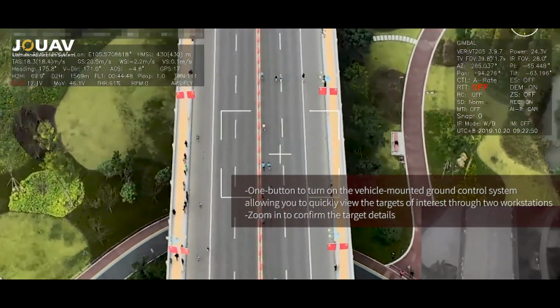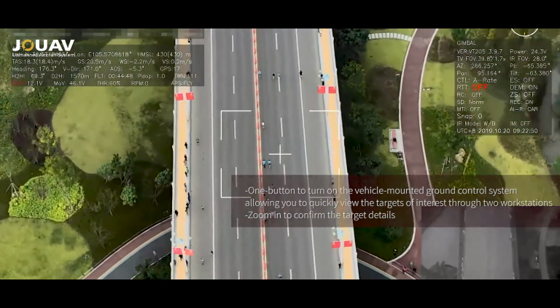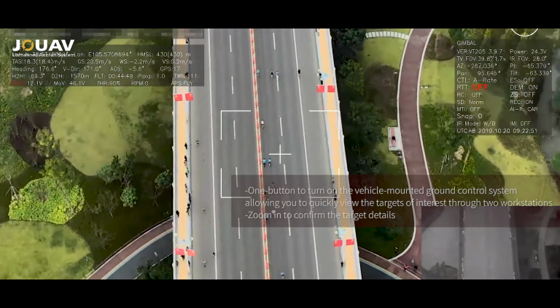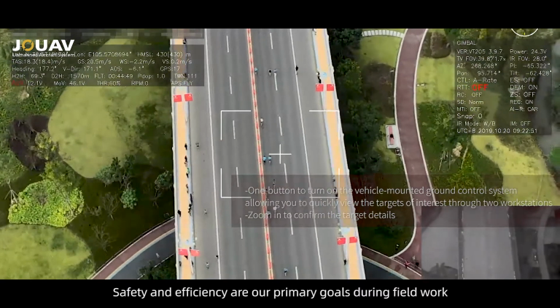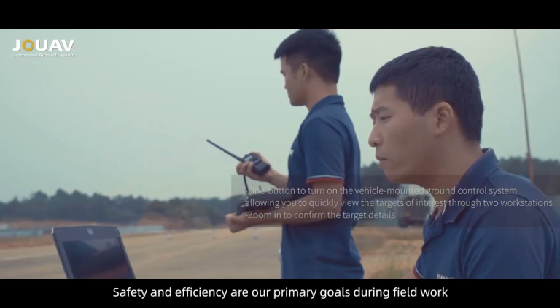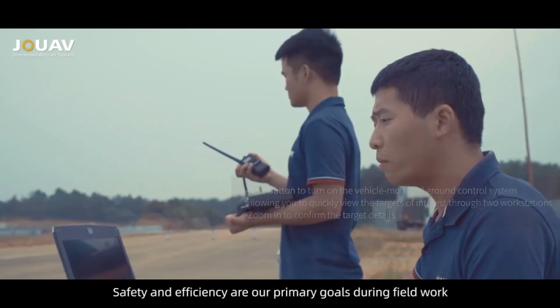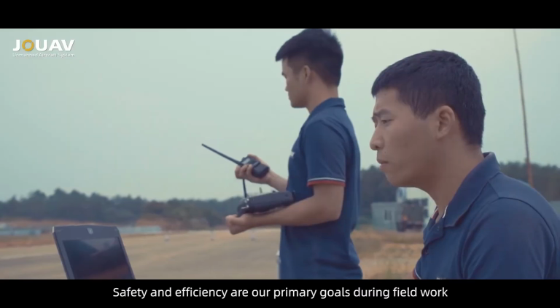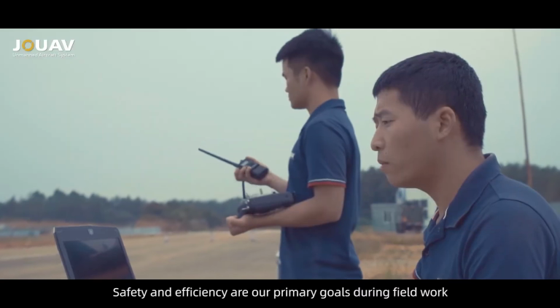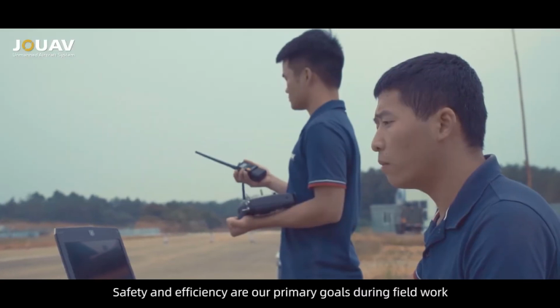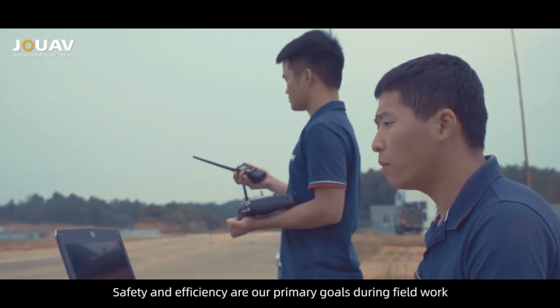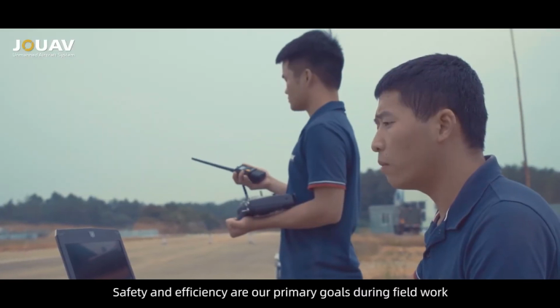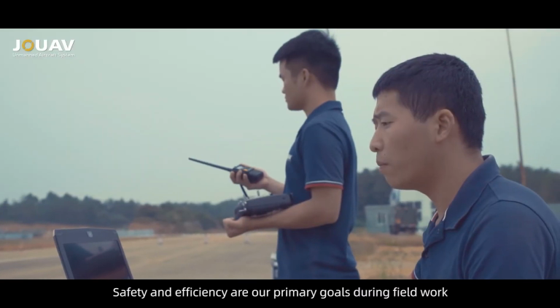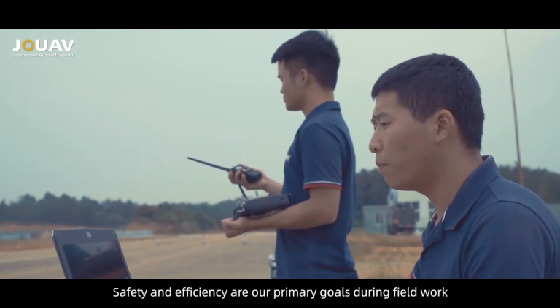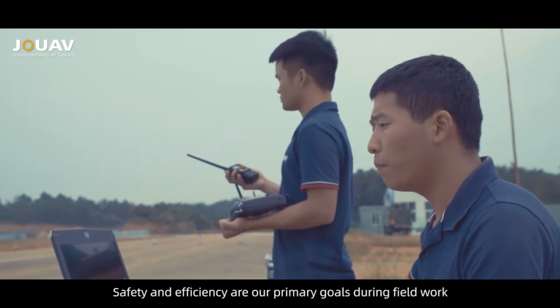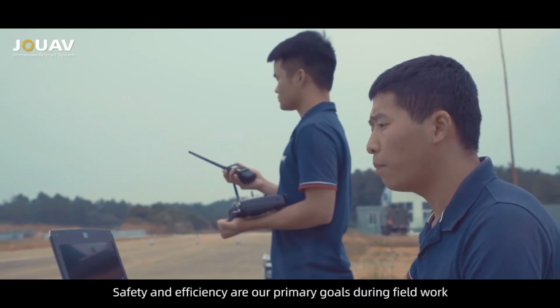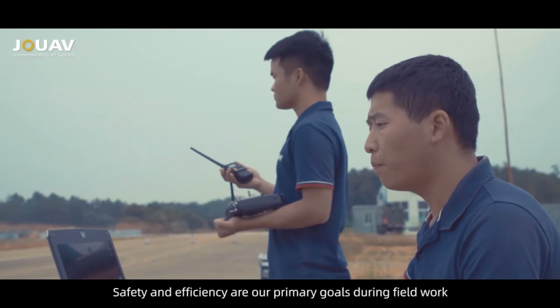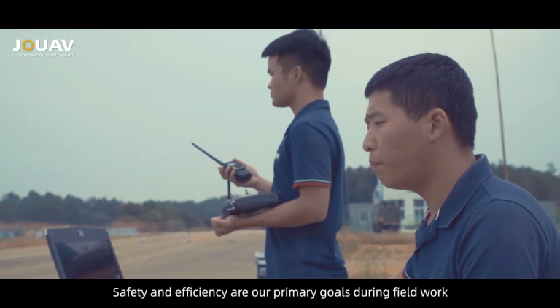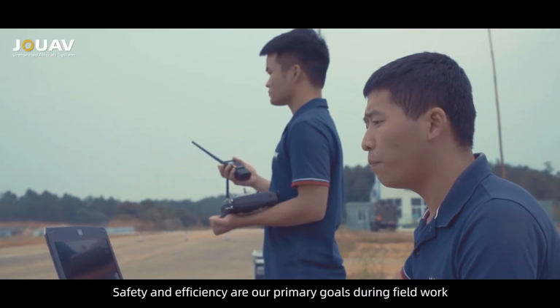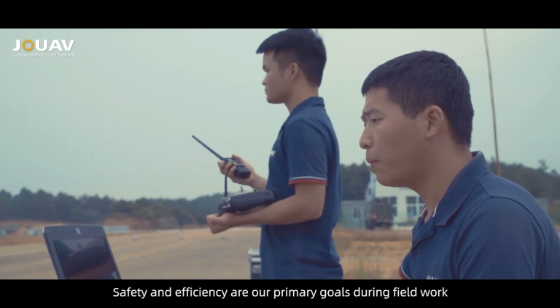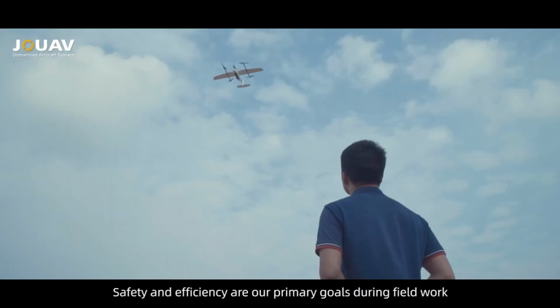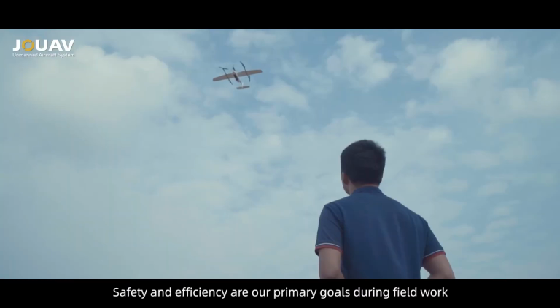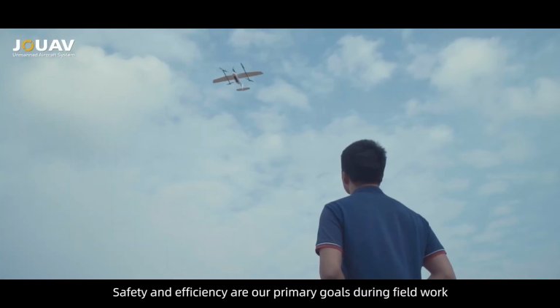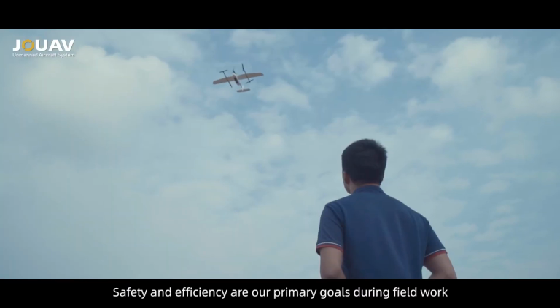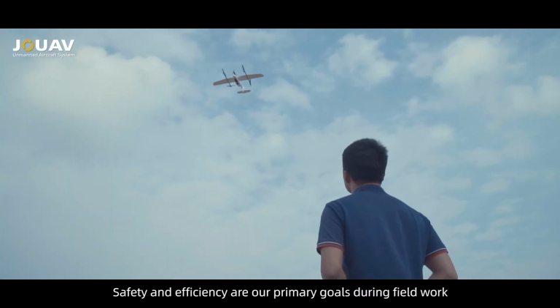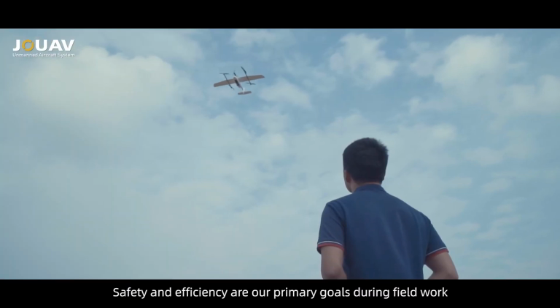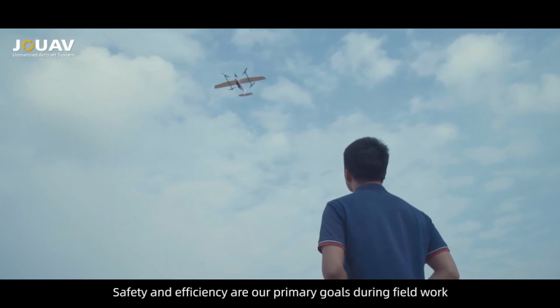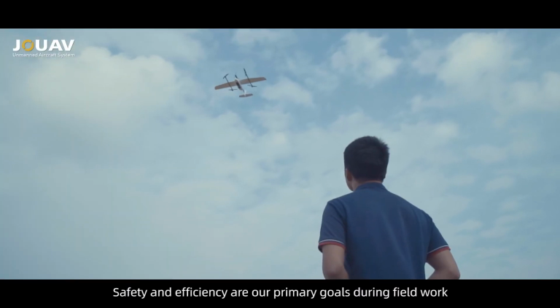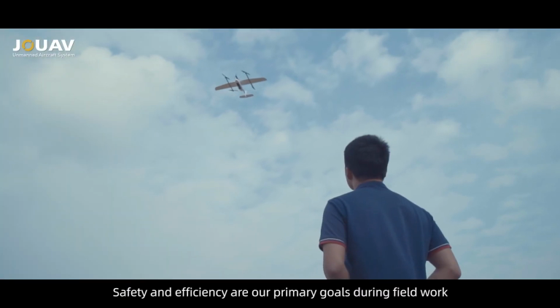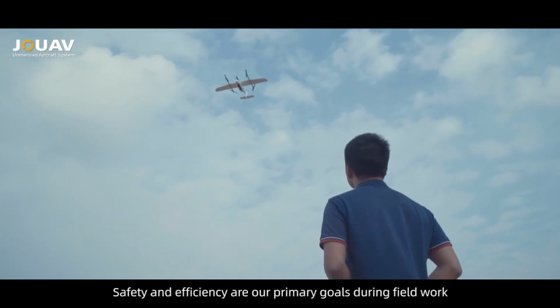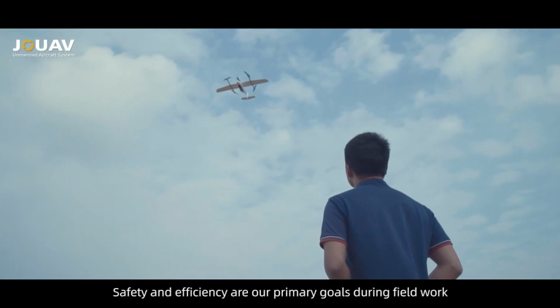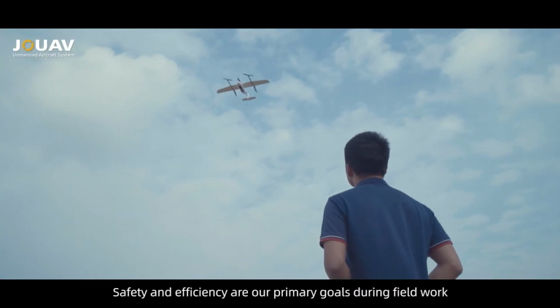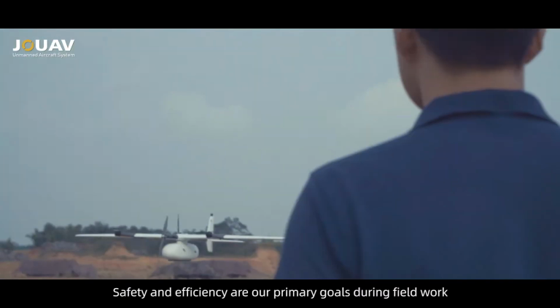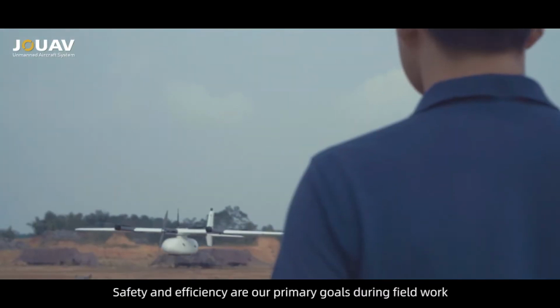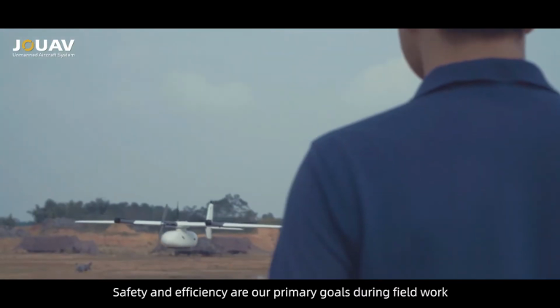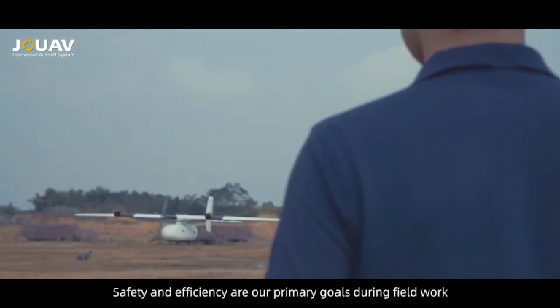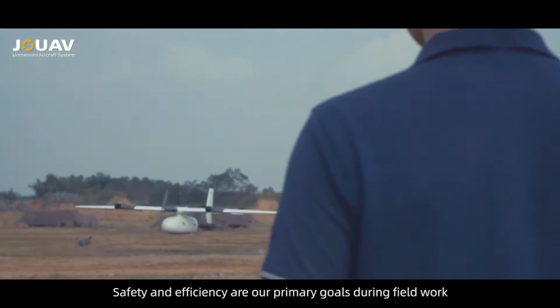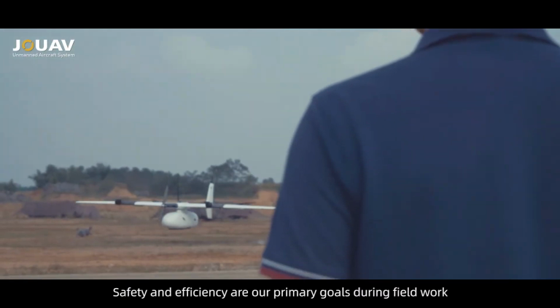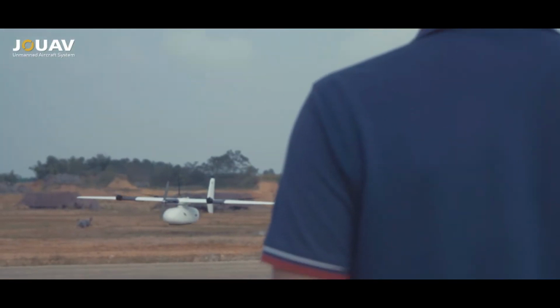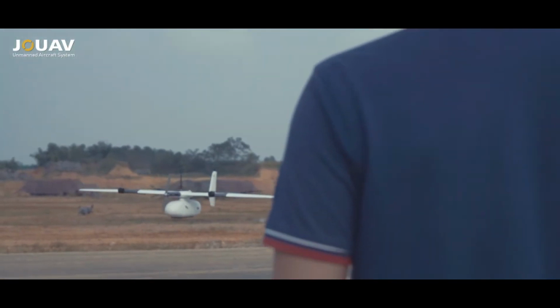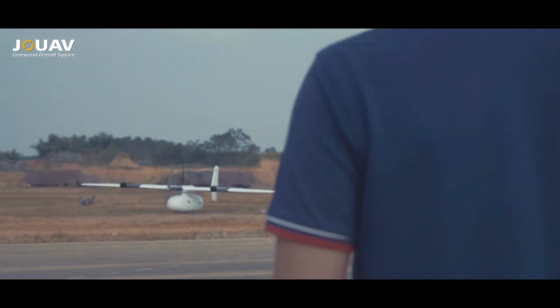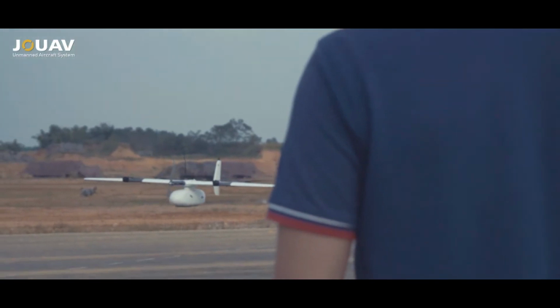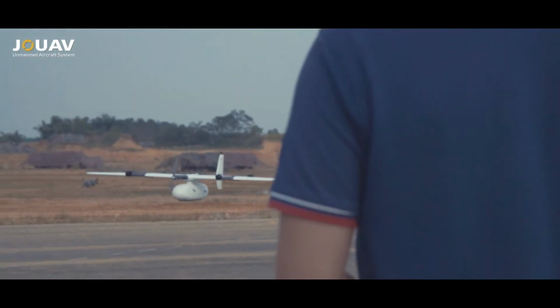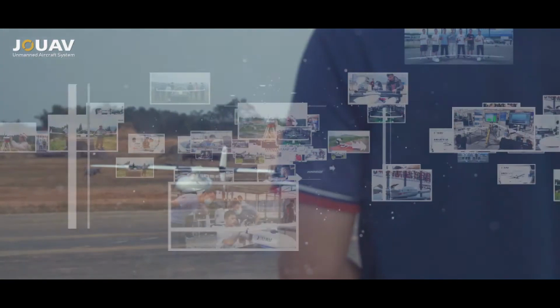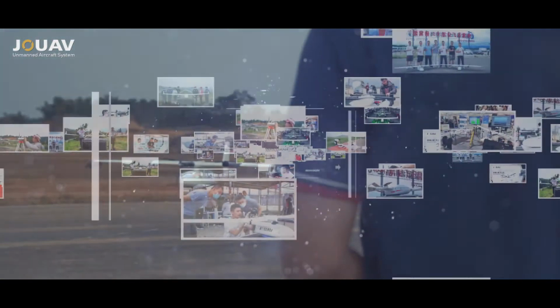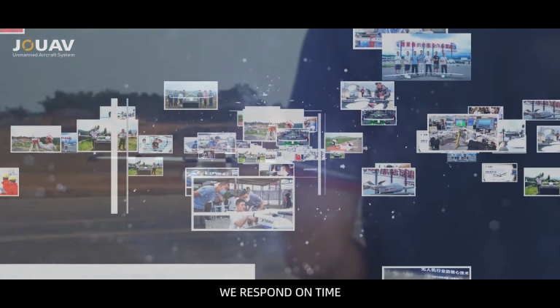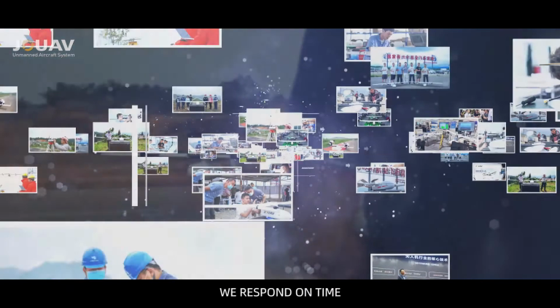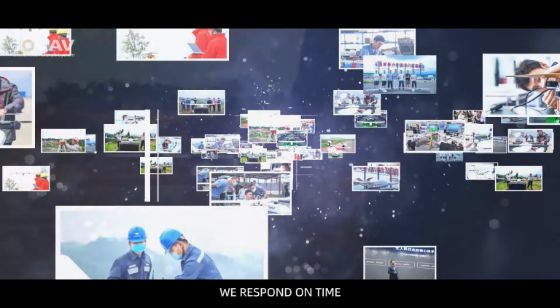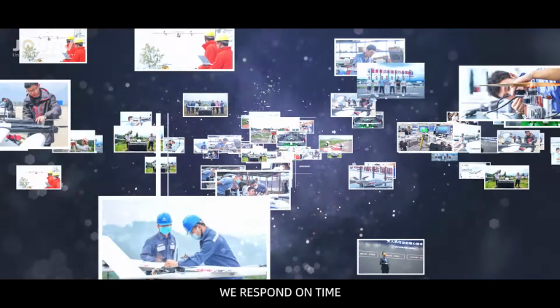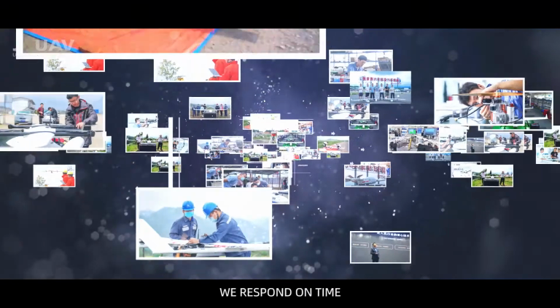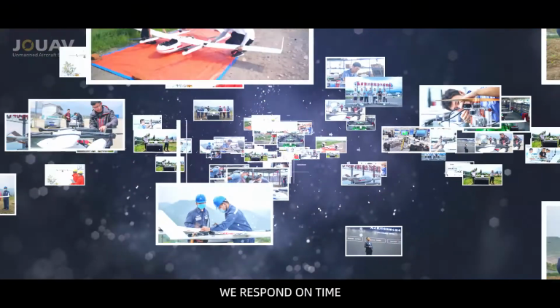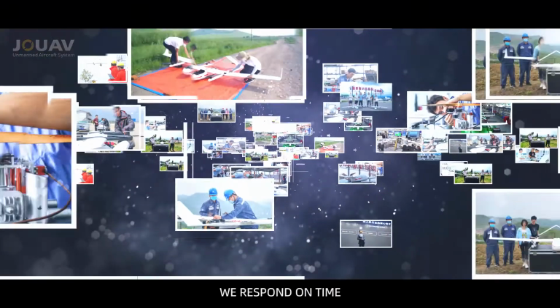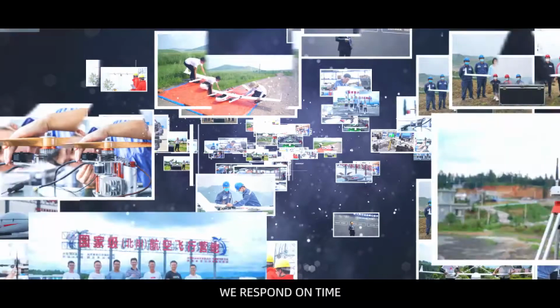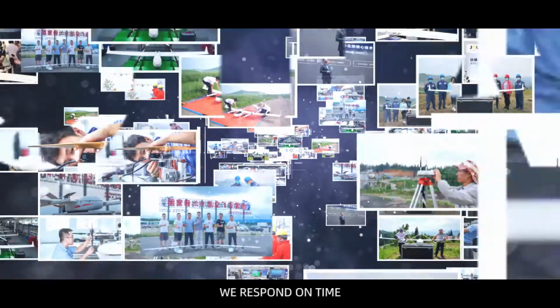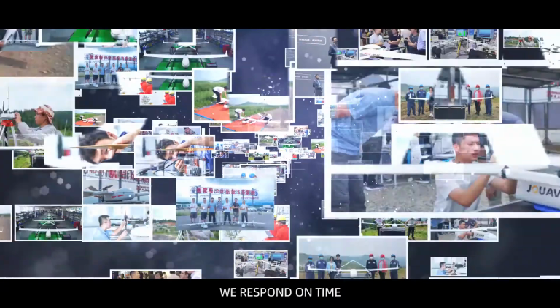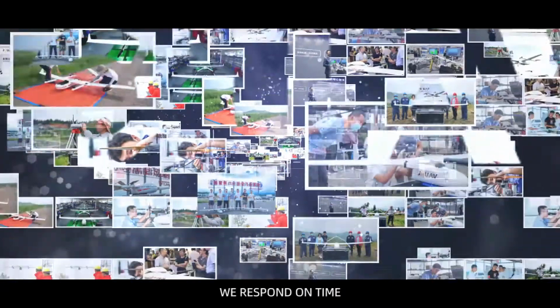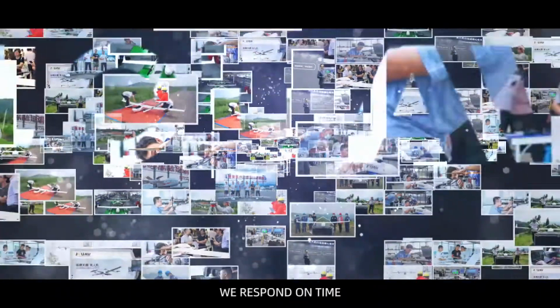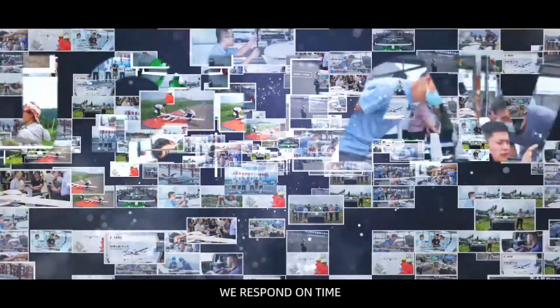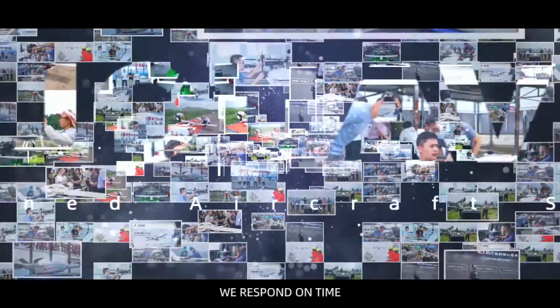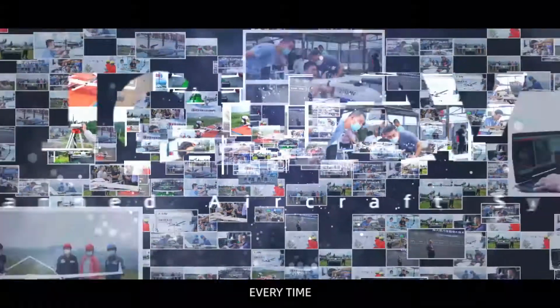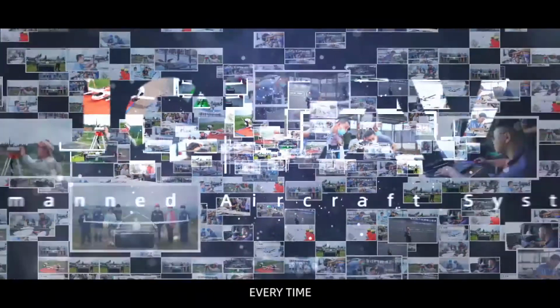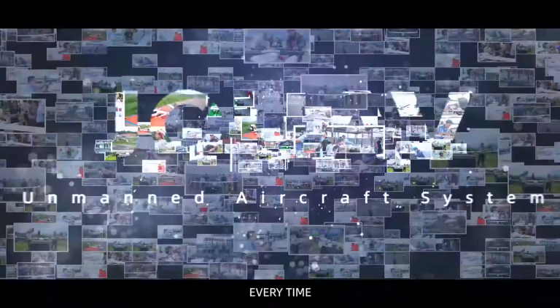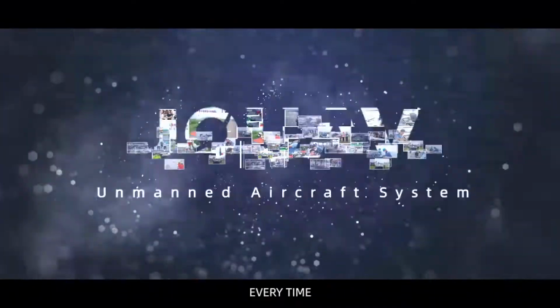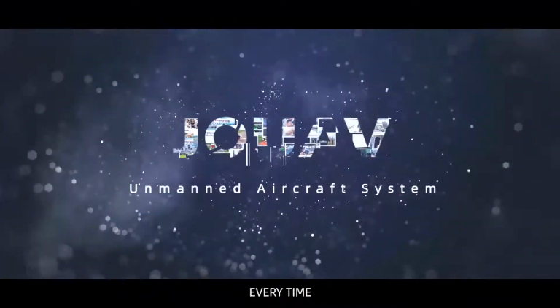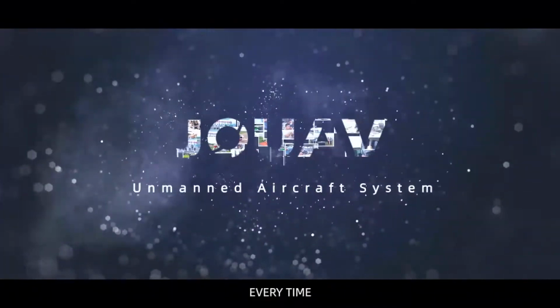Safety and efficiency are our primary goals during fieldwork. We respond on time, every time.